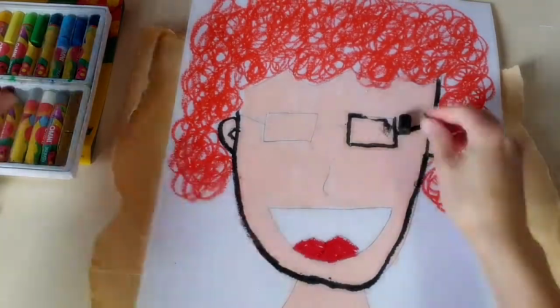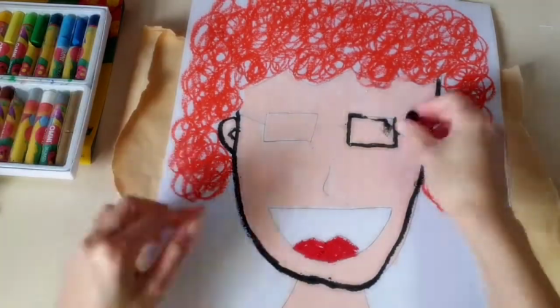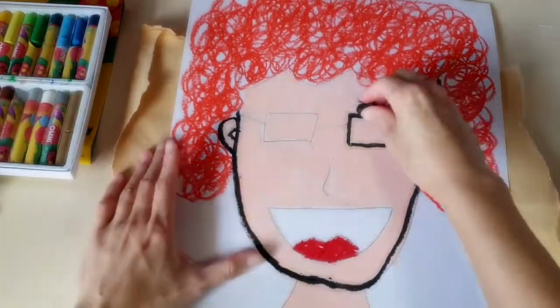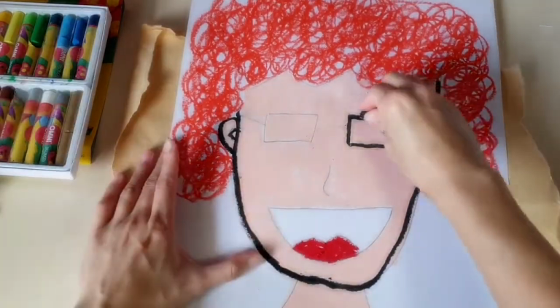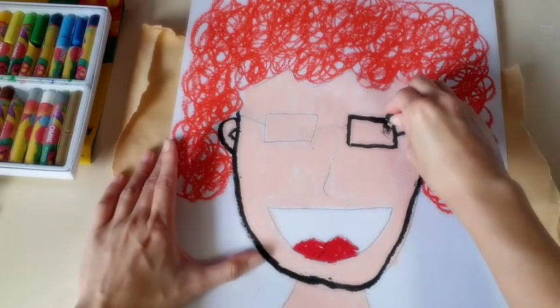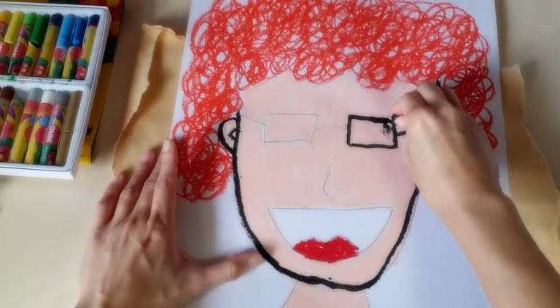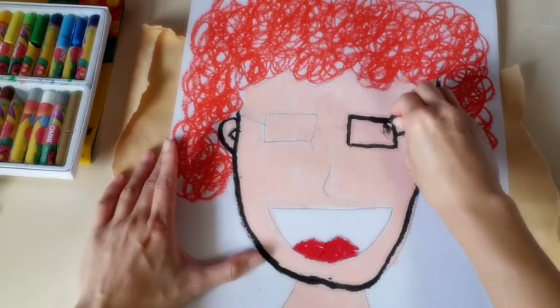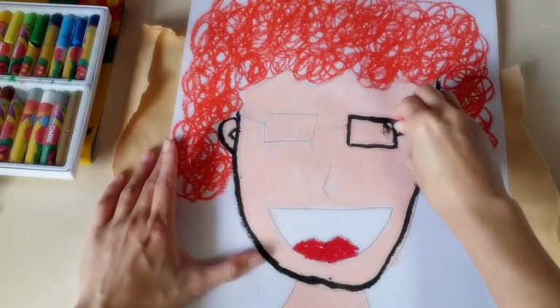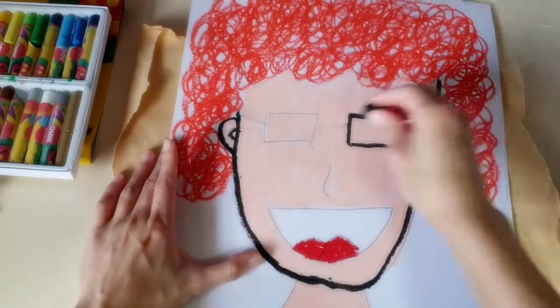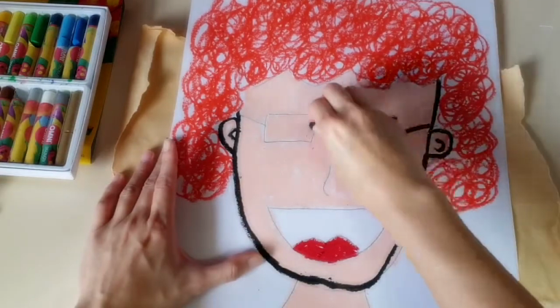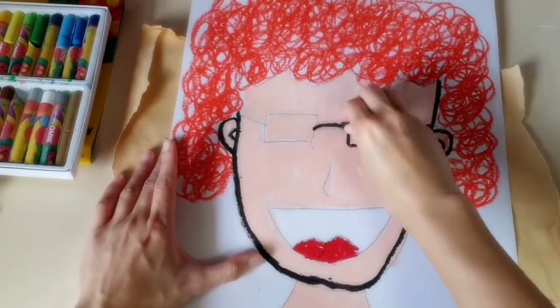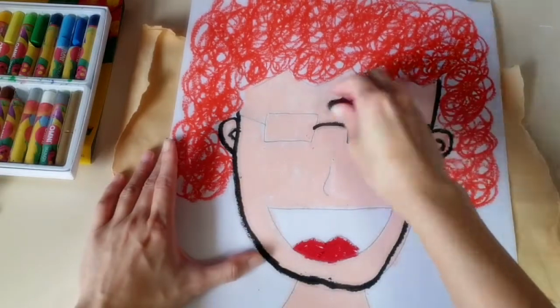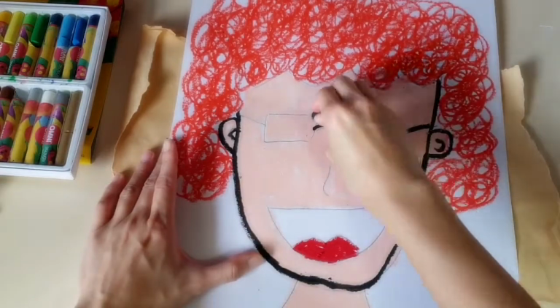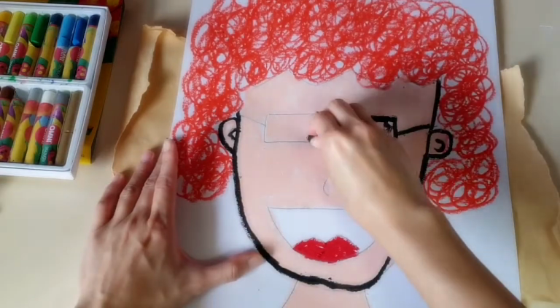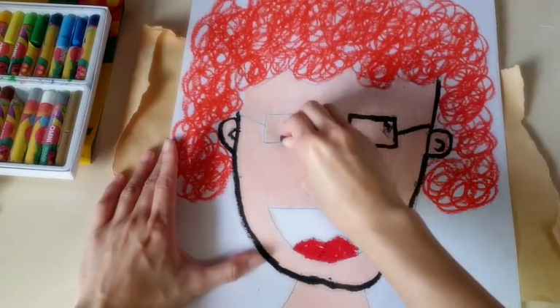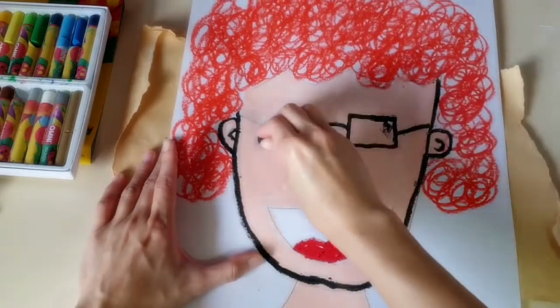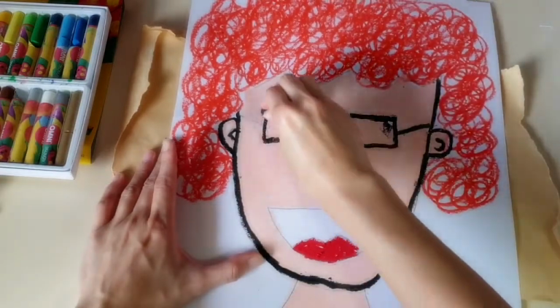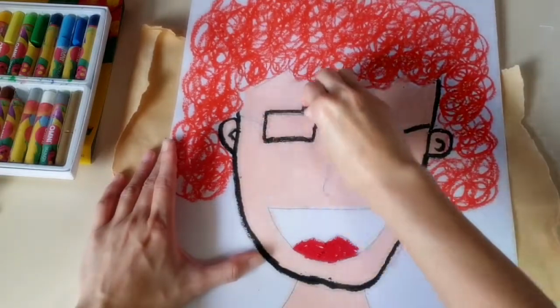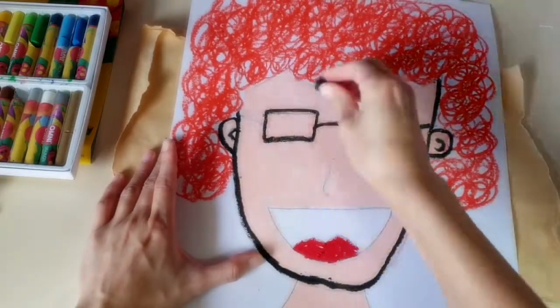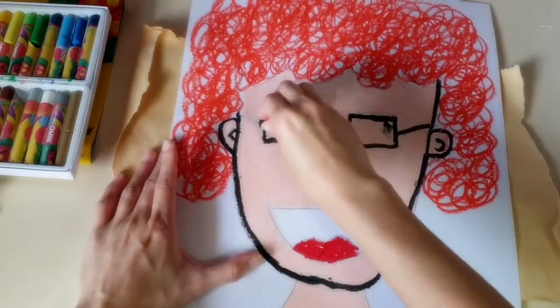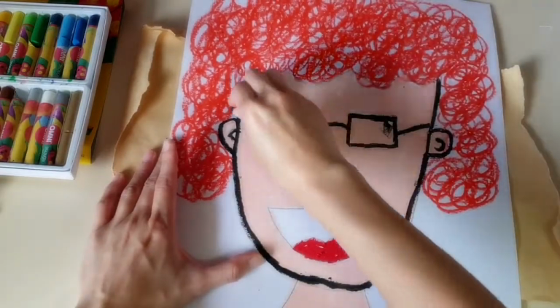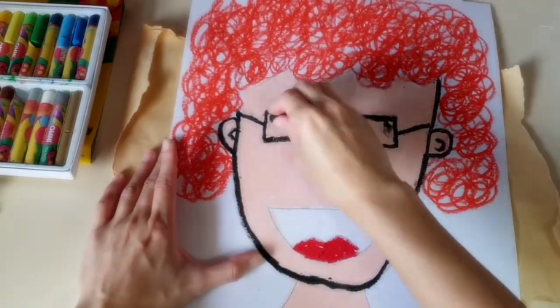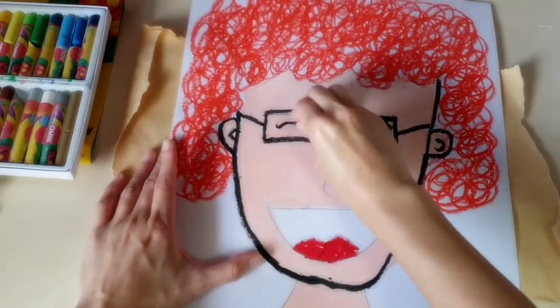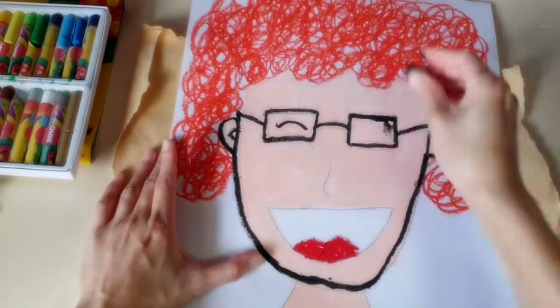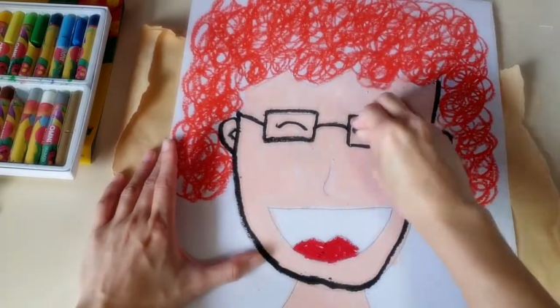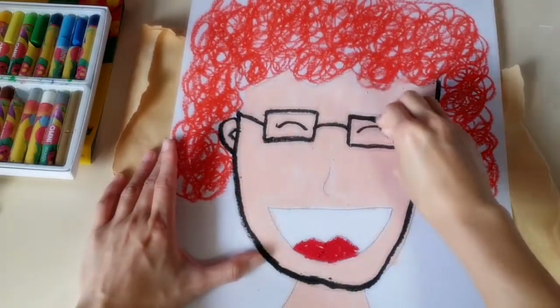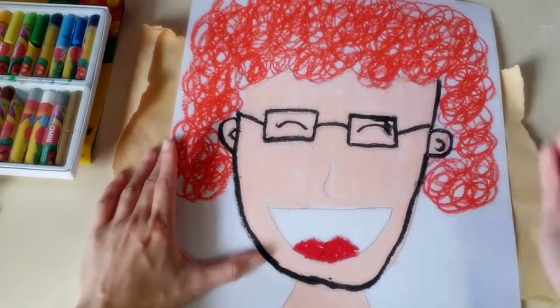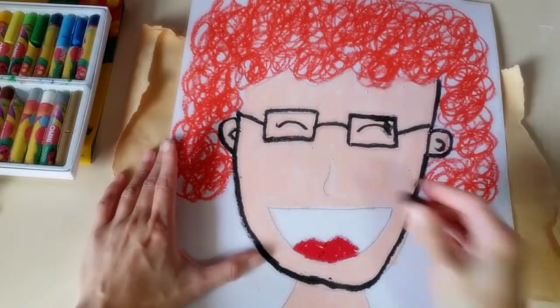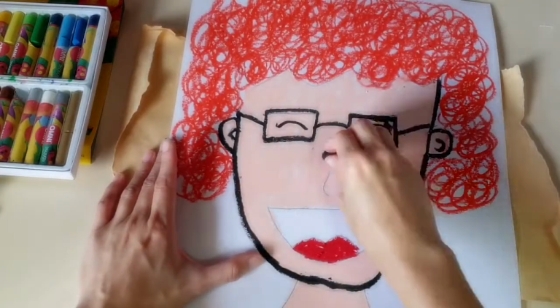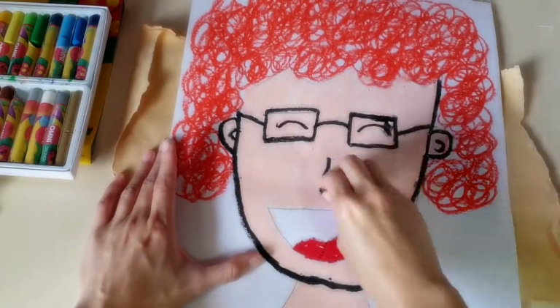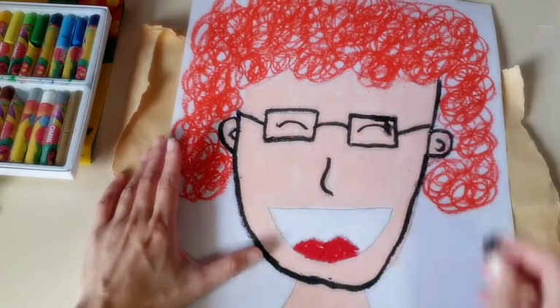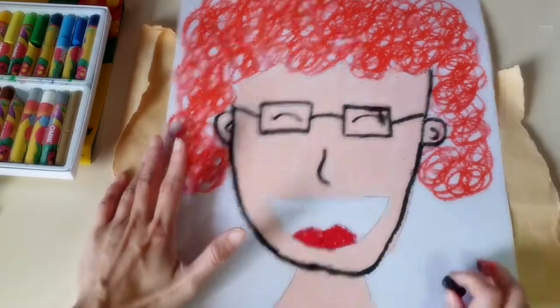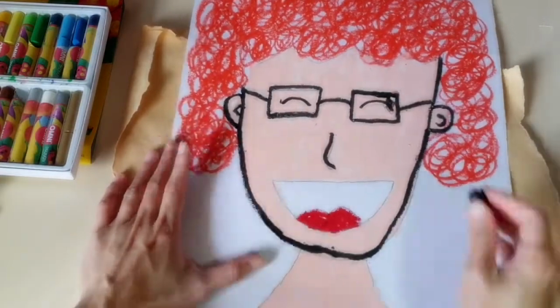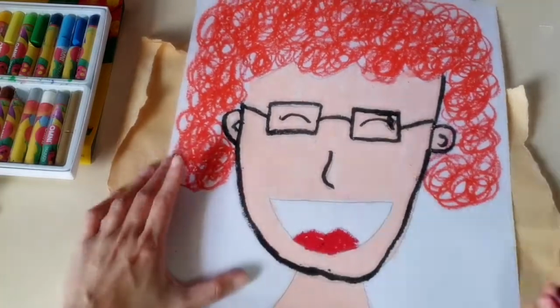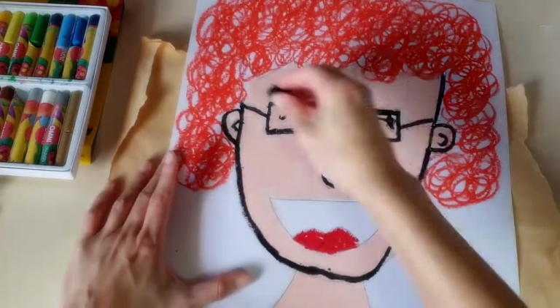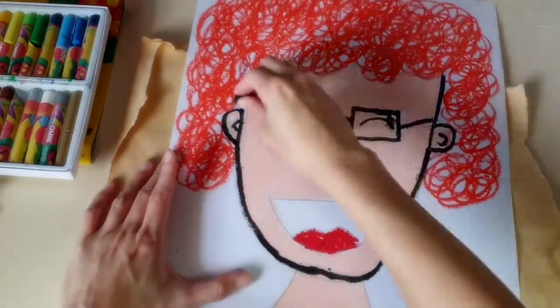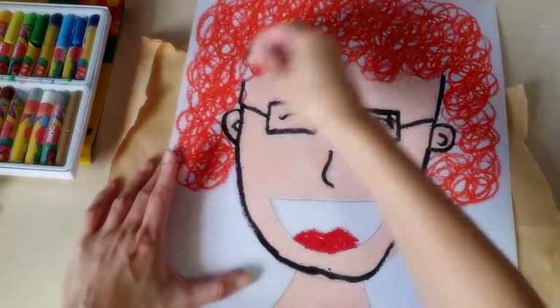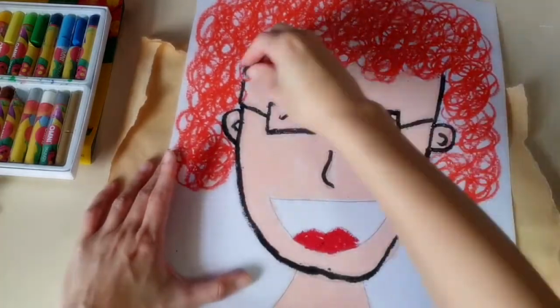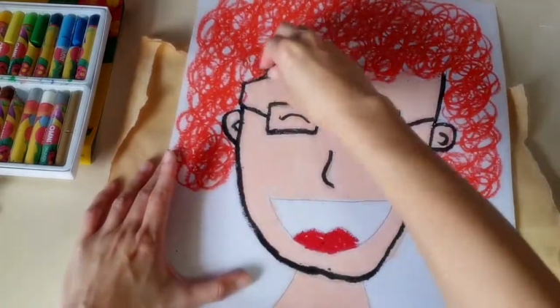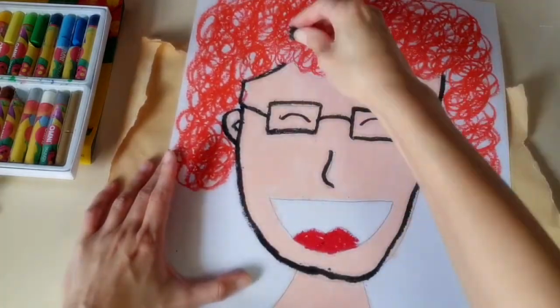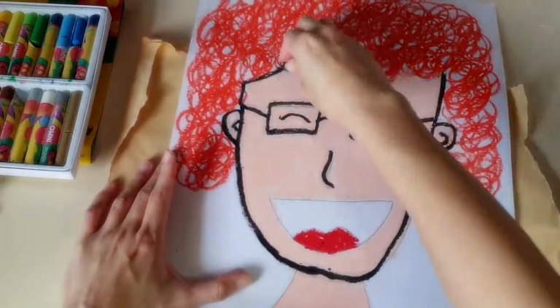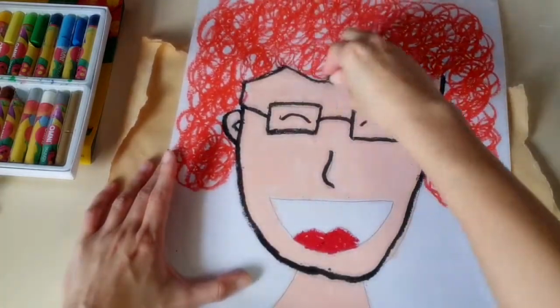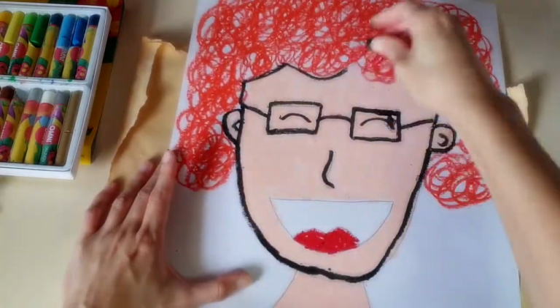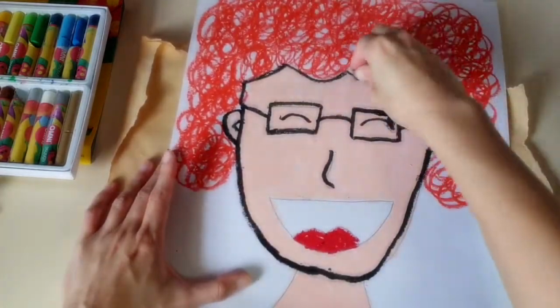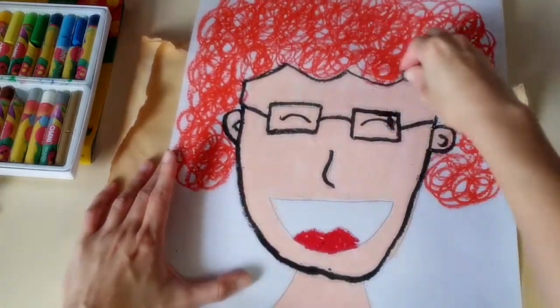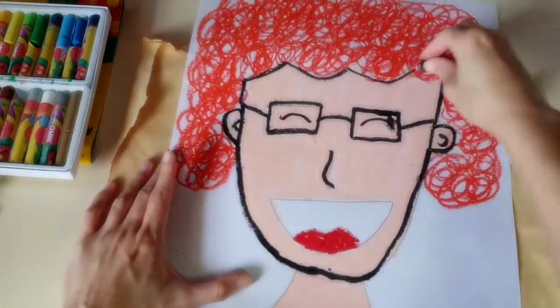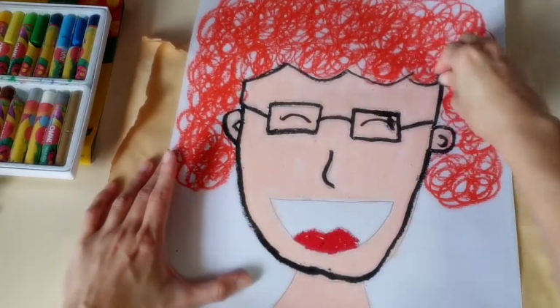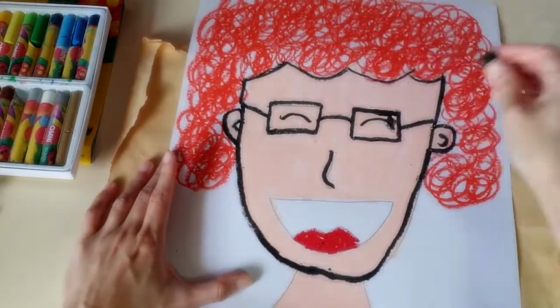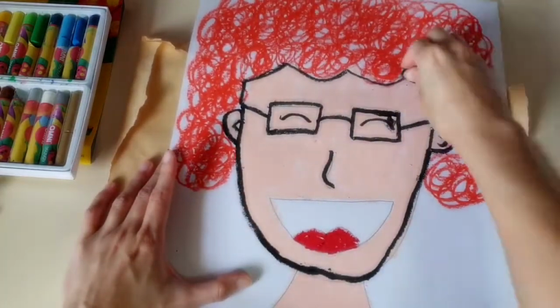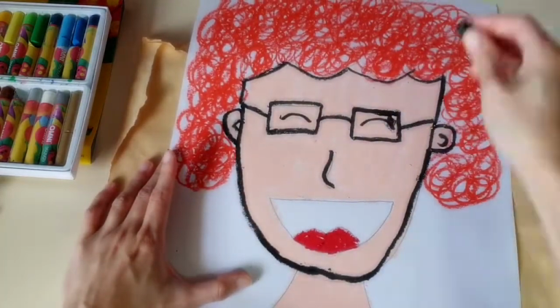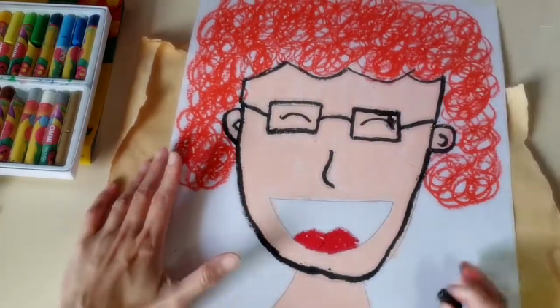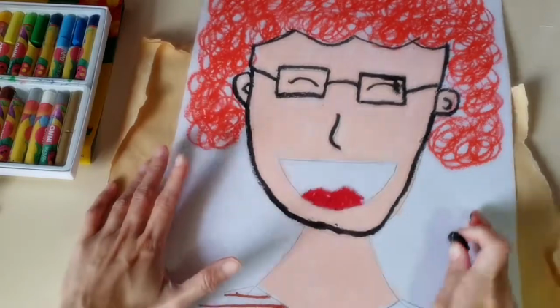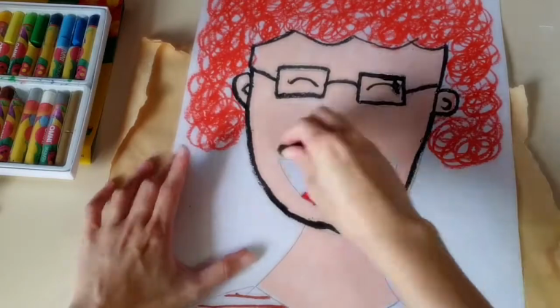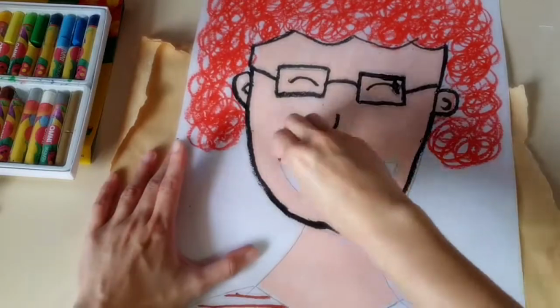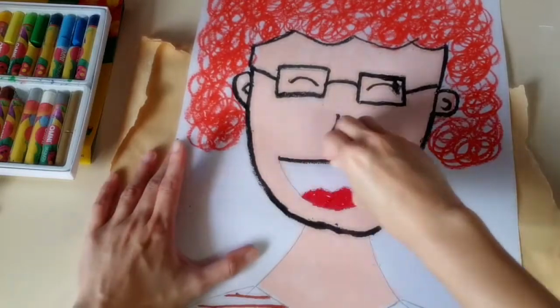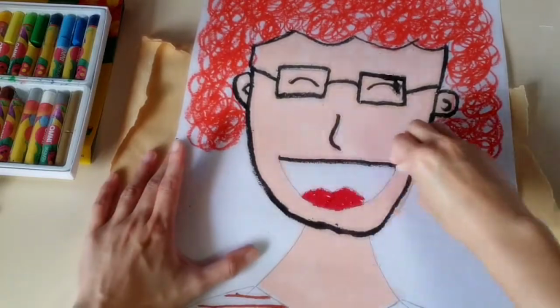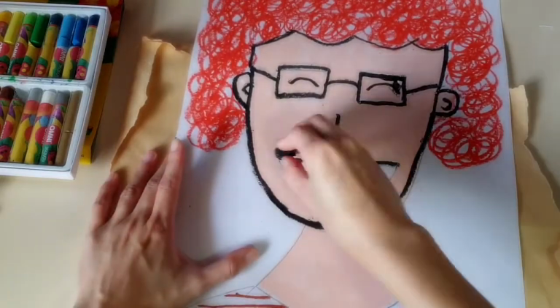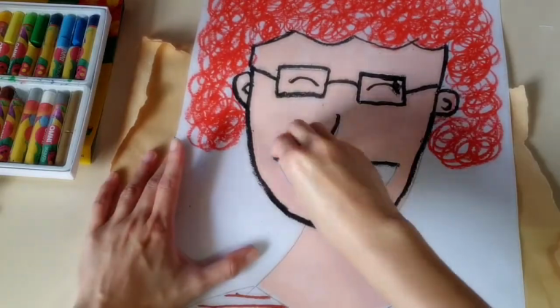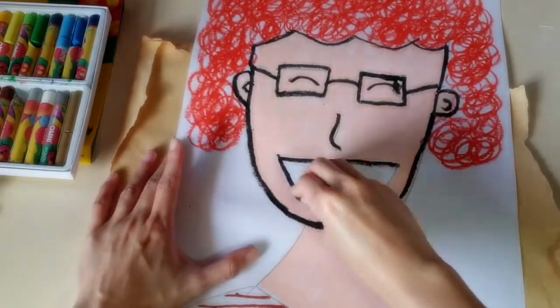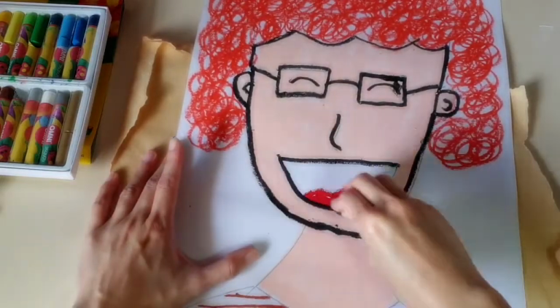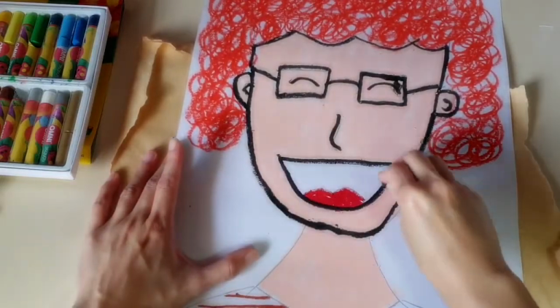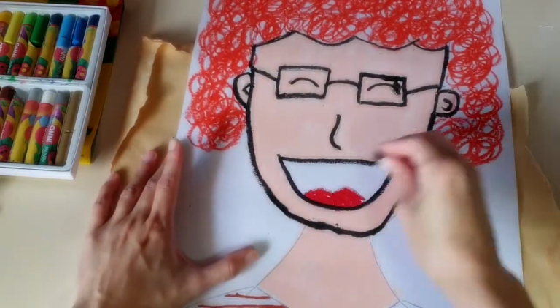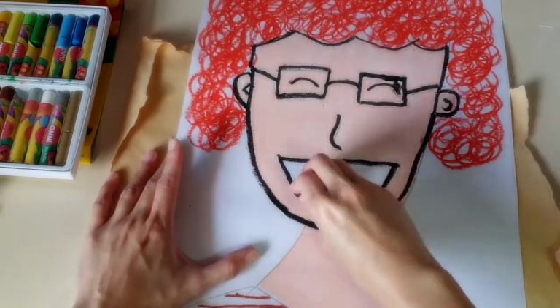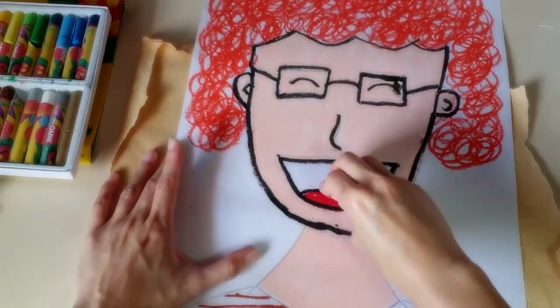Oops, my oil pastel broke — did you see that? So I'm going to leave it alone so that I can come back and fix it later.